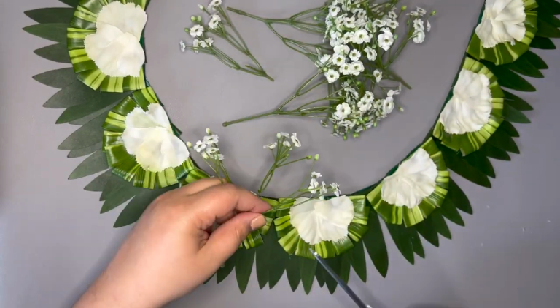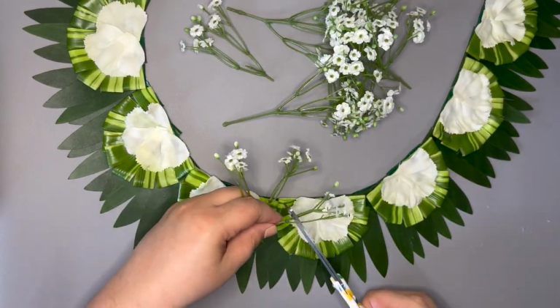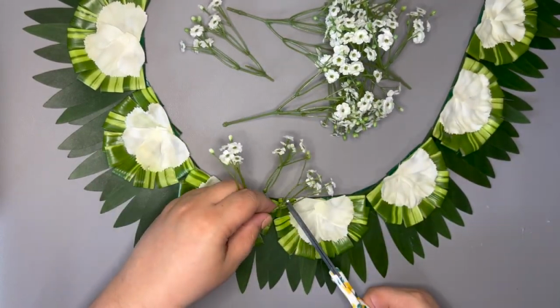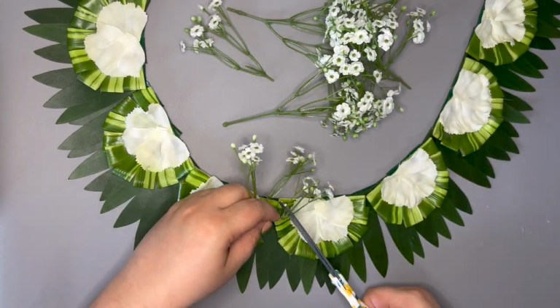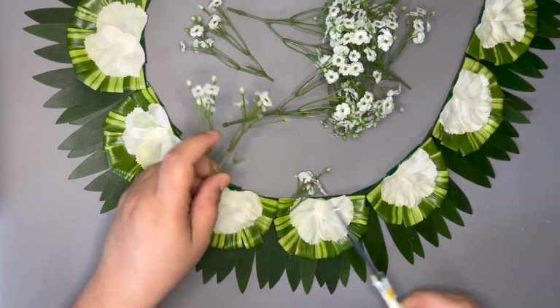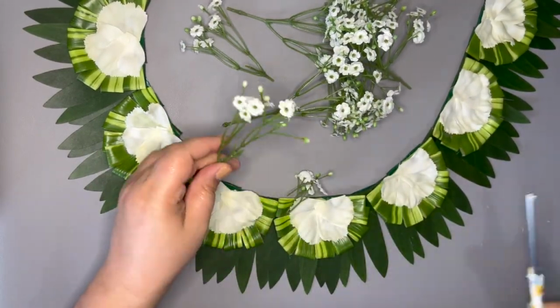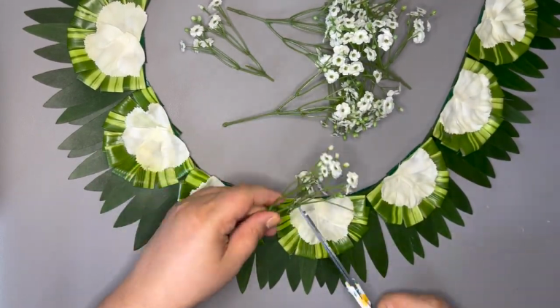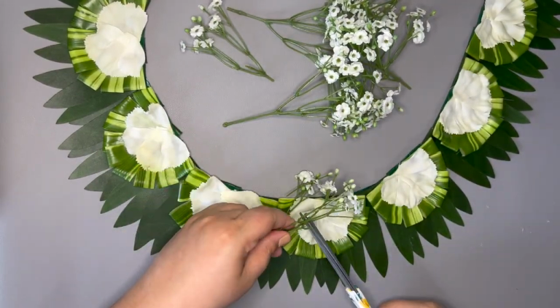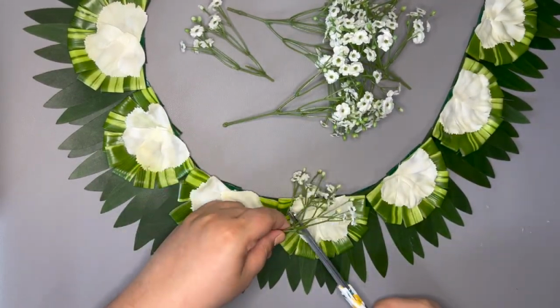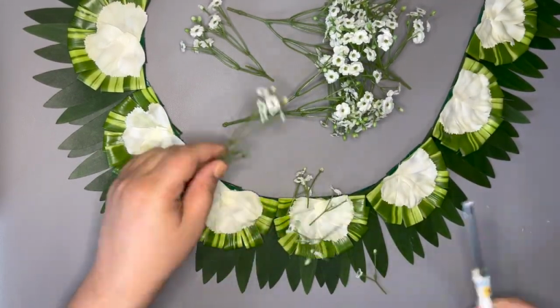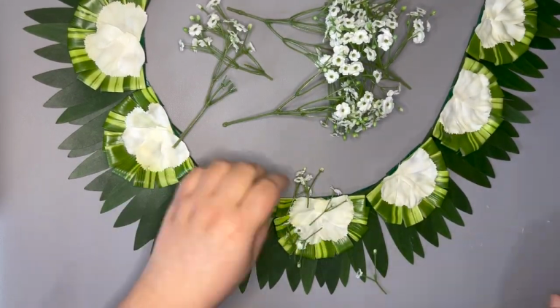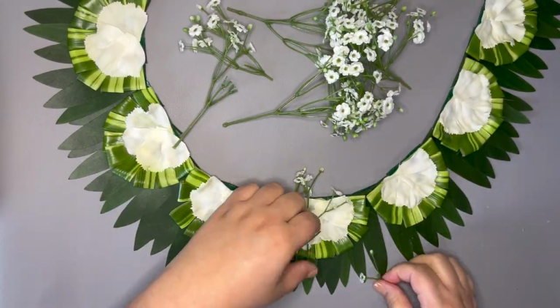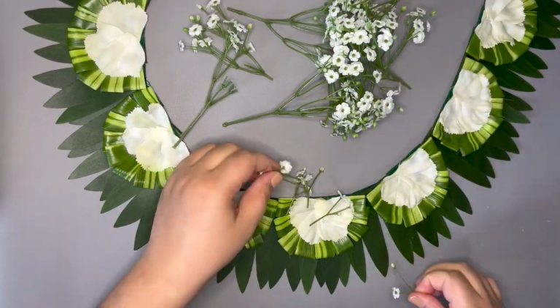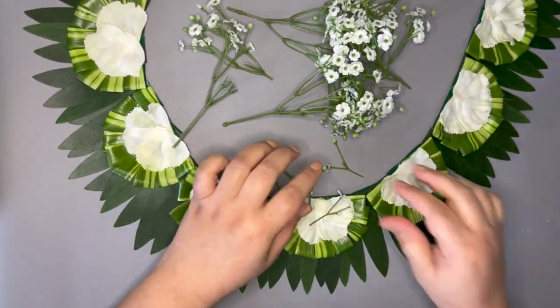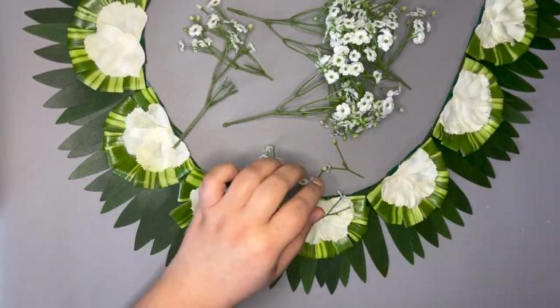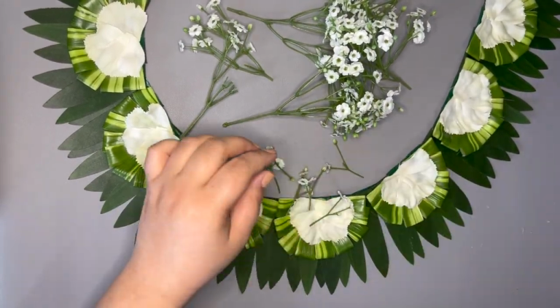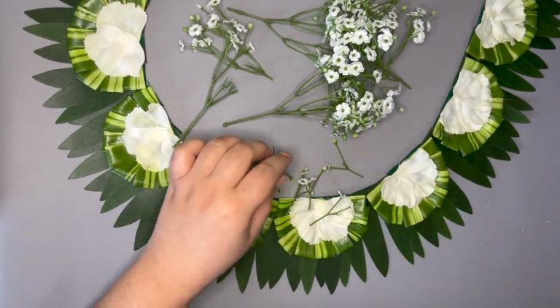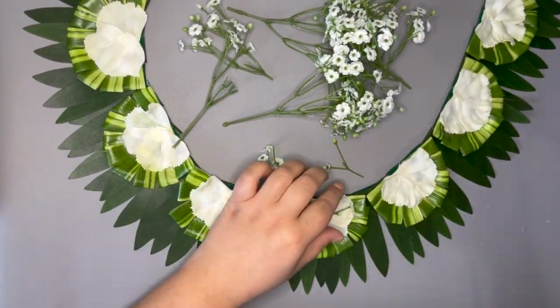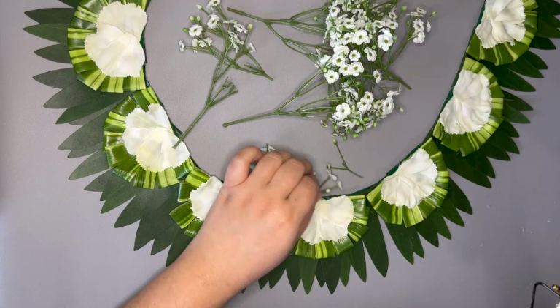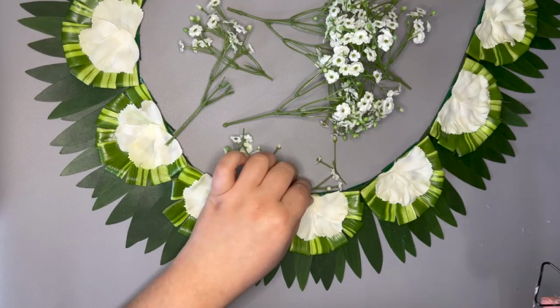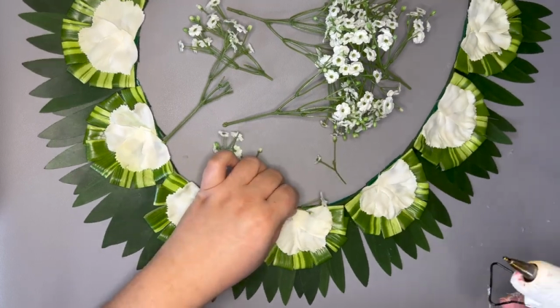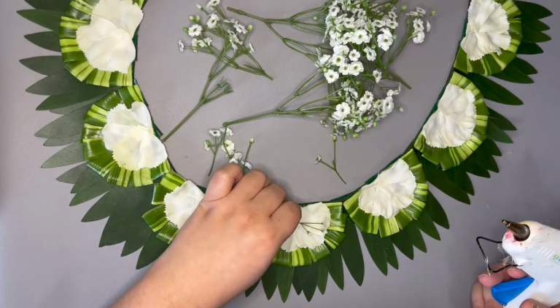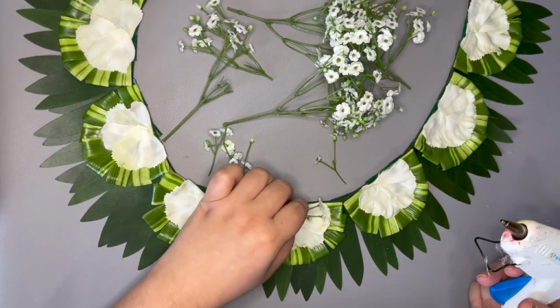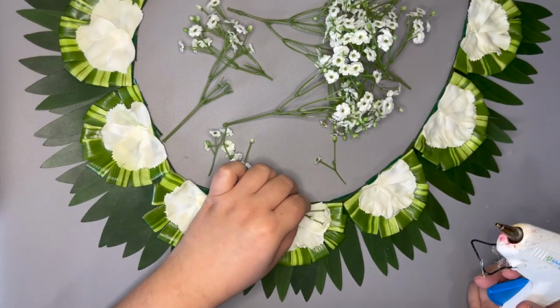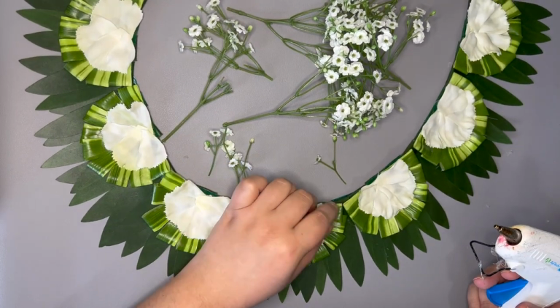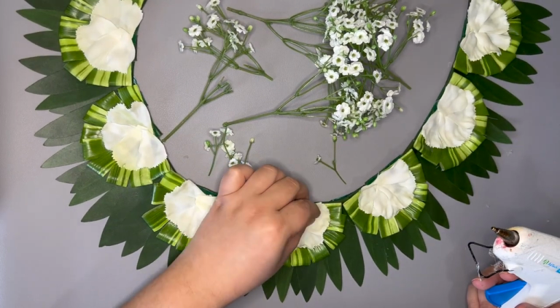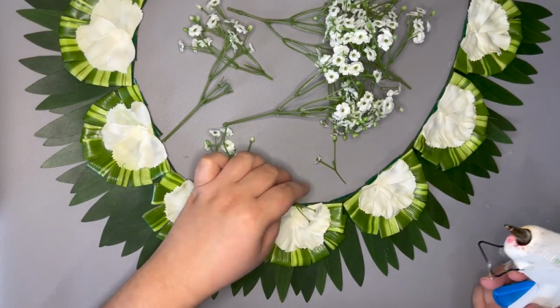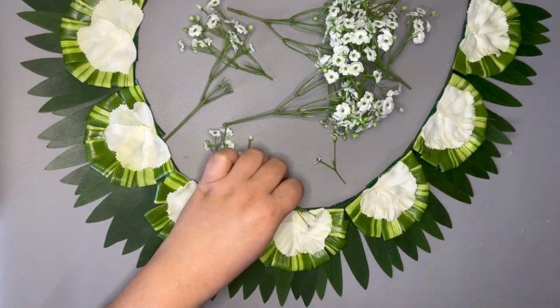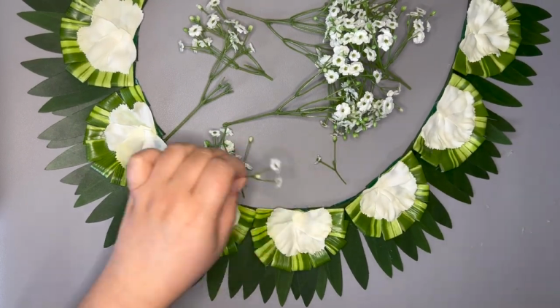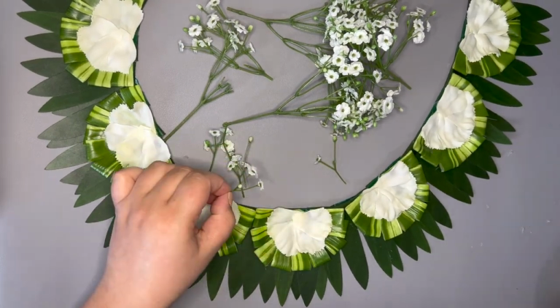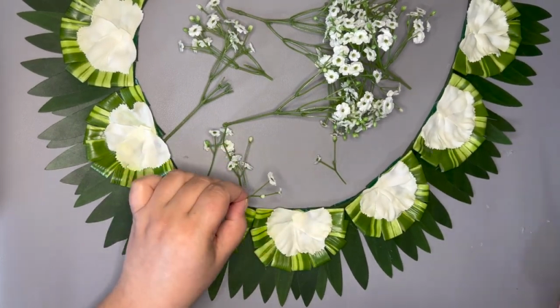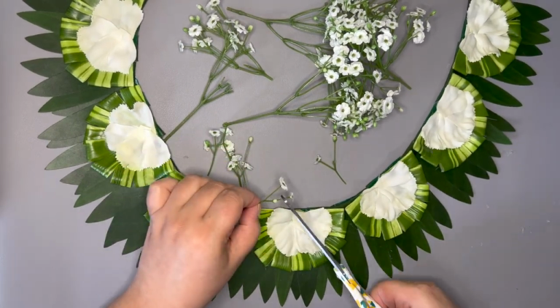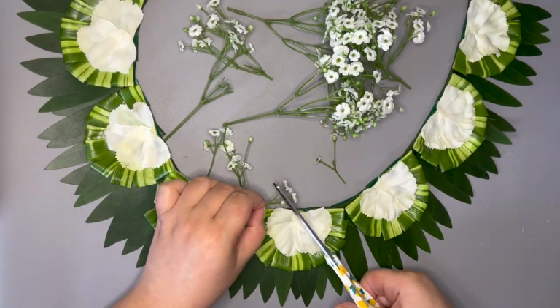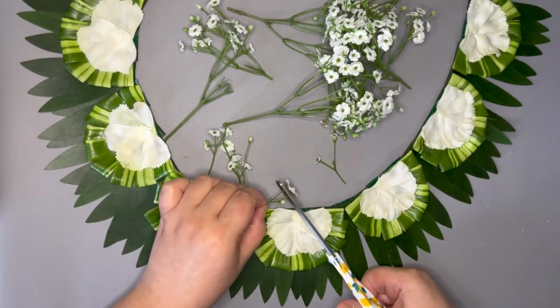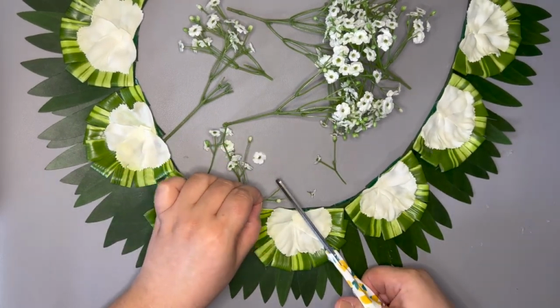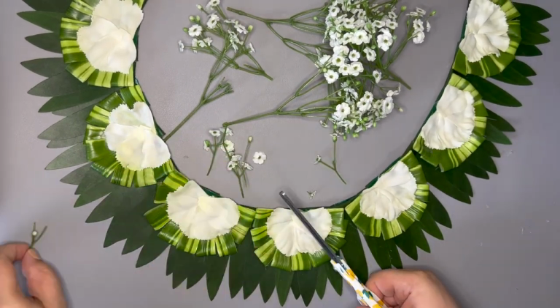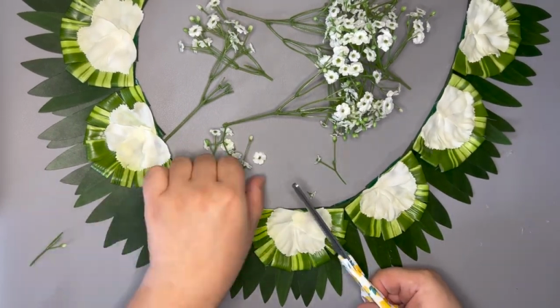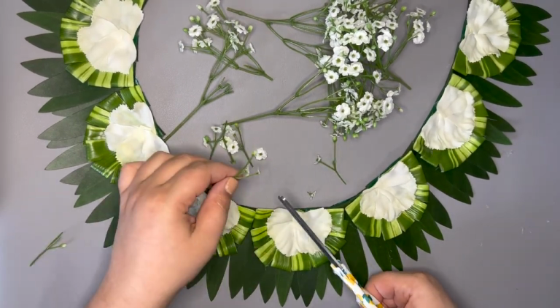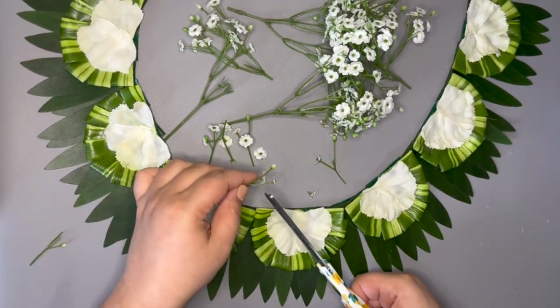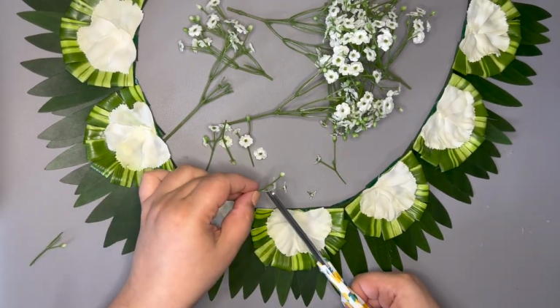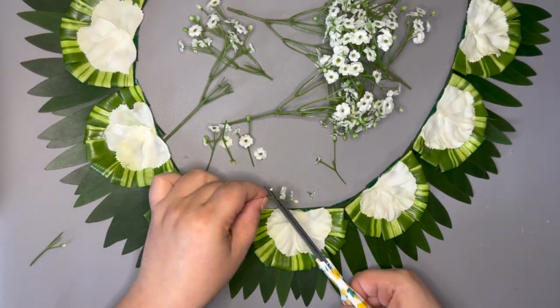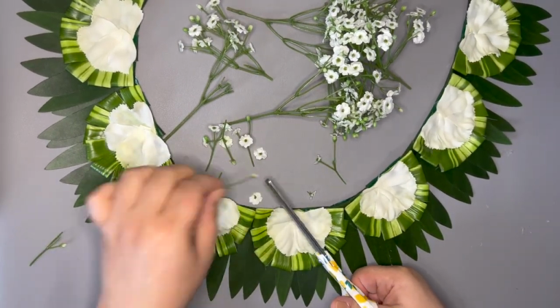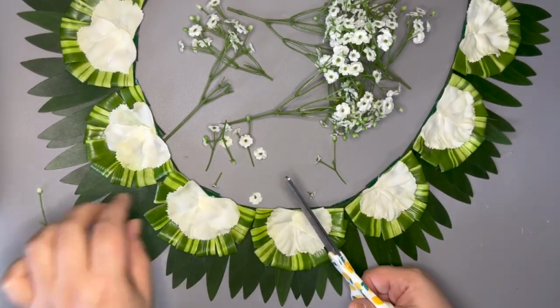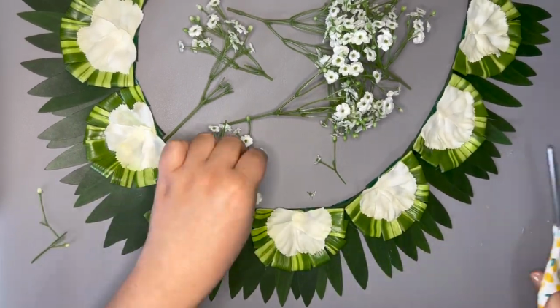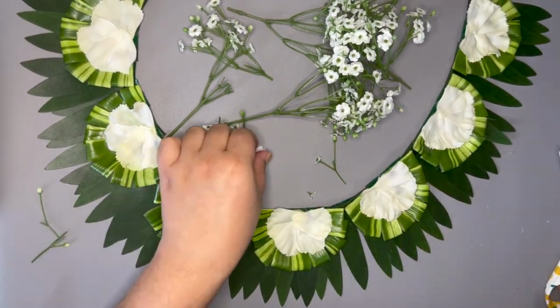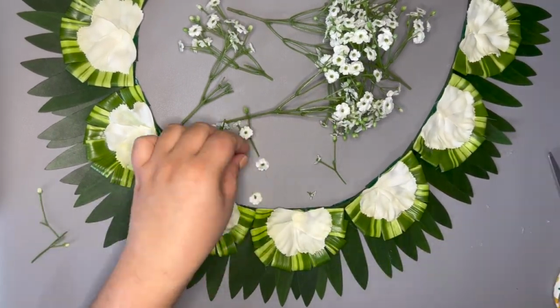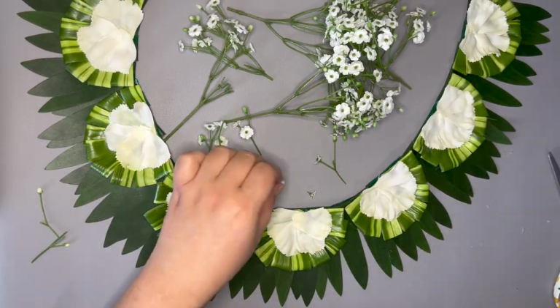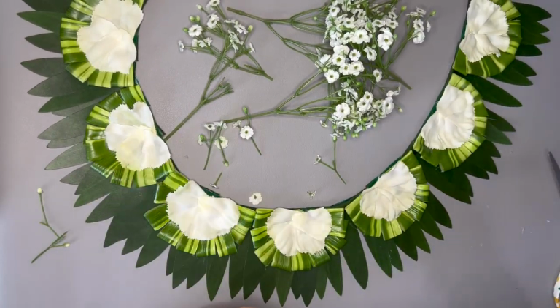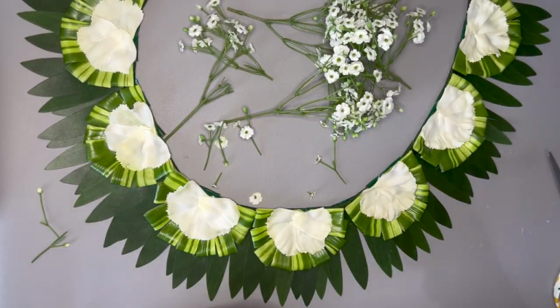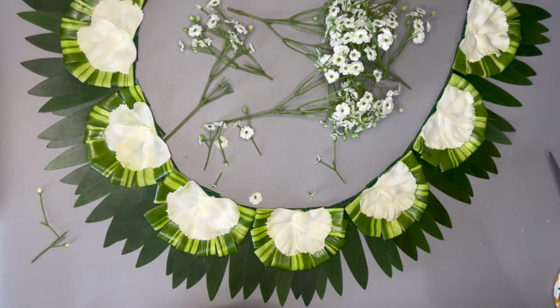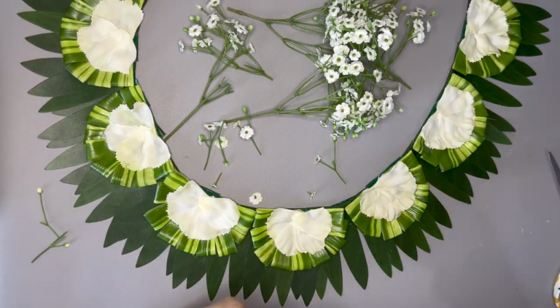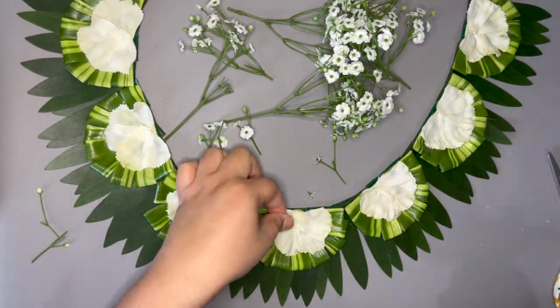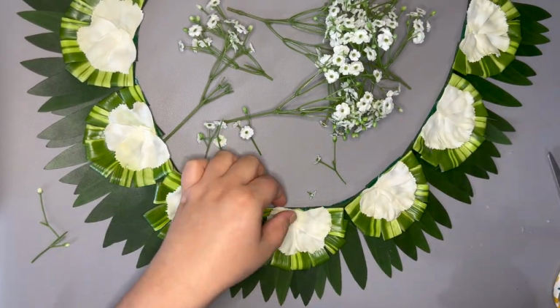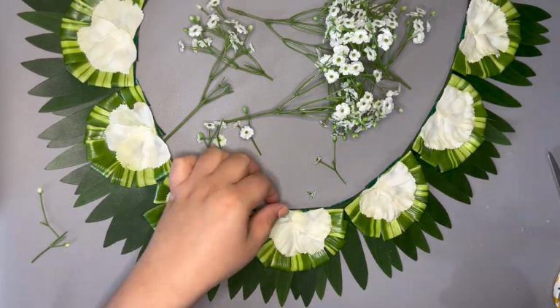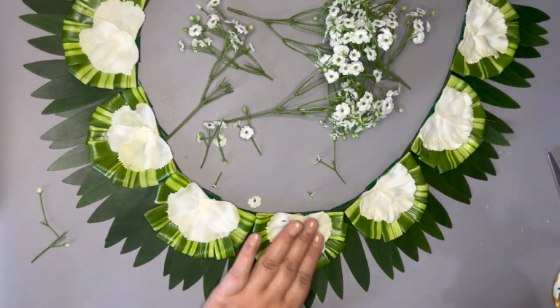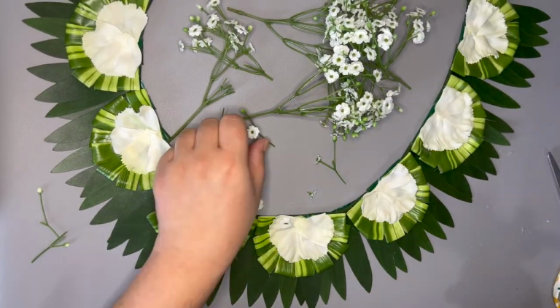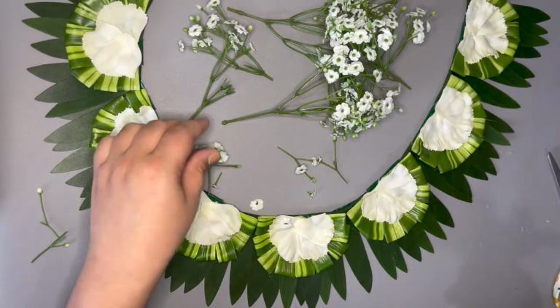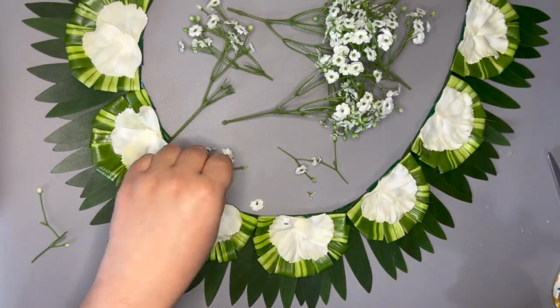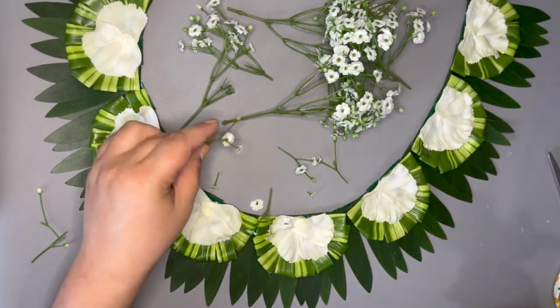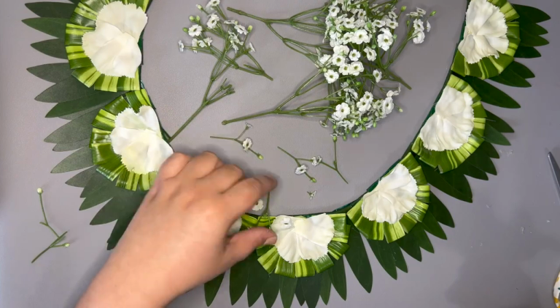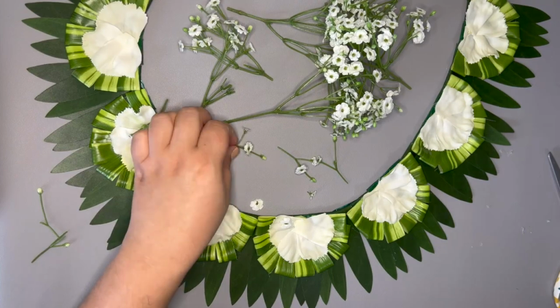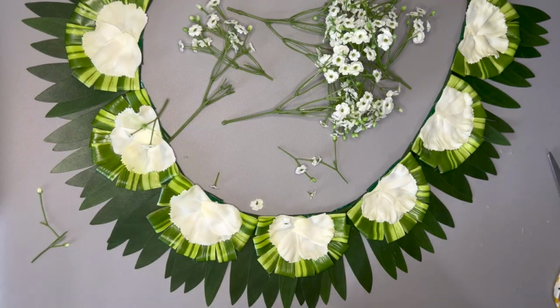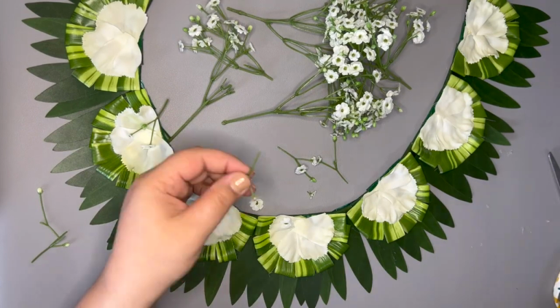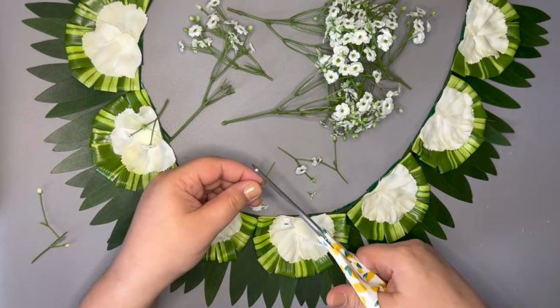The next layer is baby's breath. These were a little tricky to work with because we're just gluing down the stems. I did cut a few heads of the baby's breath and glue those down as well.